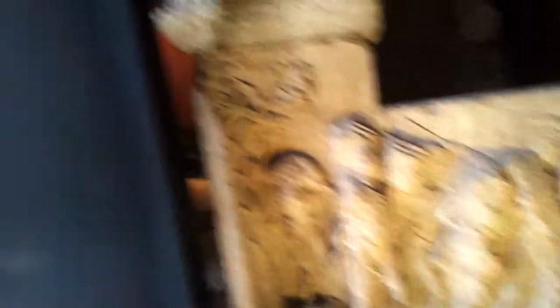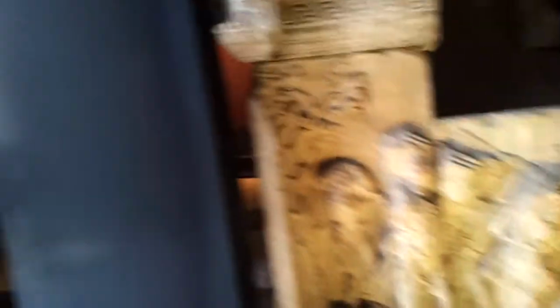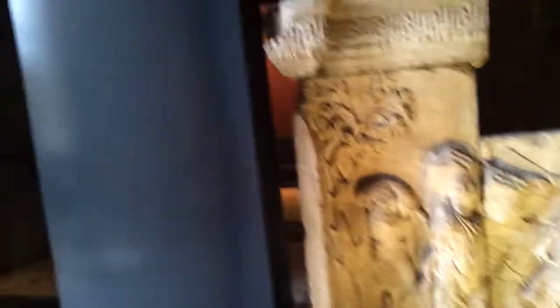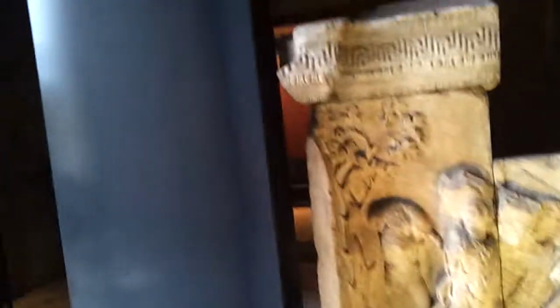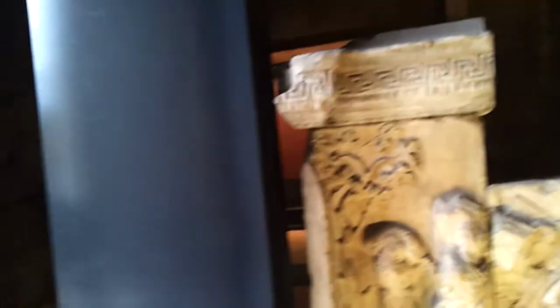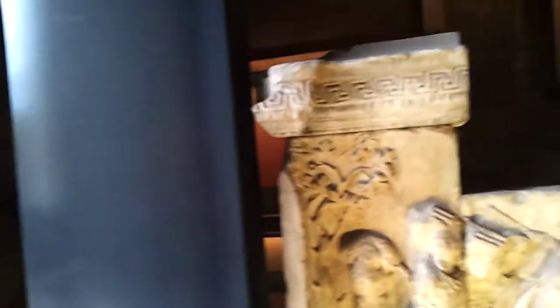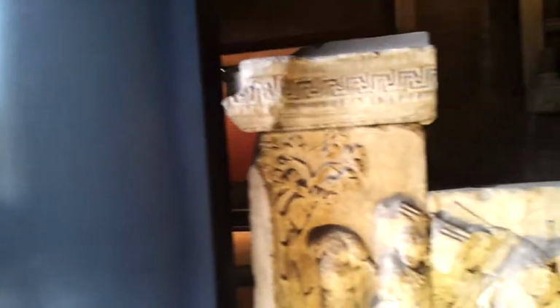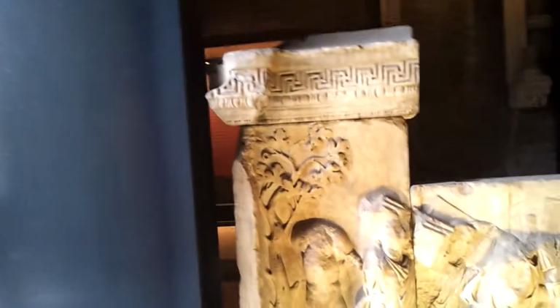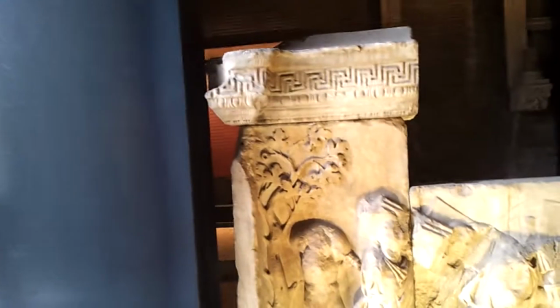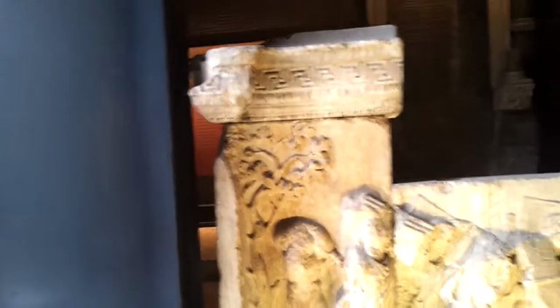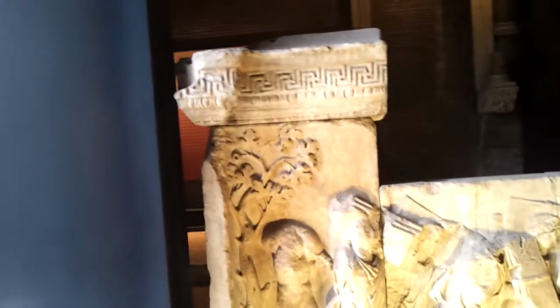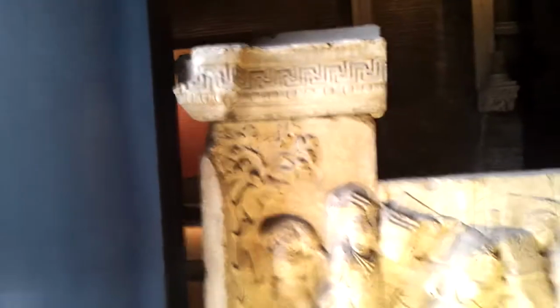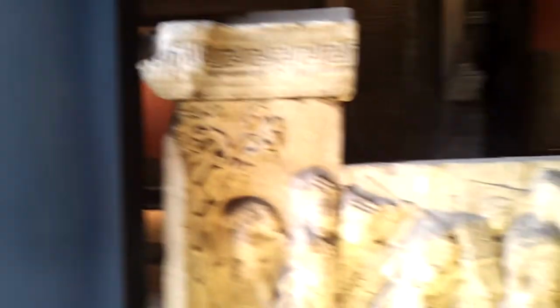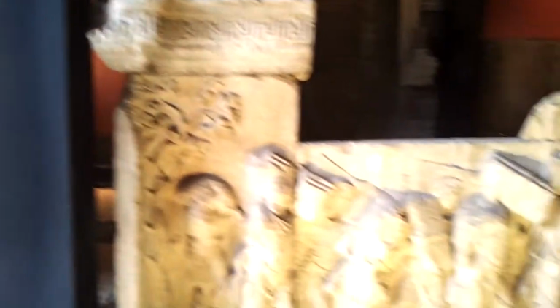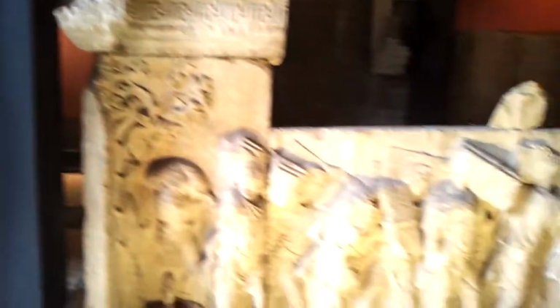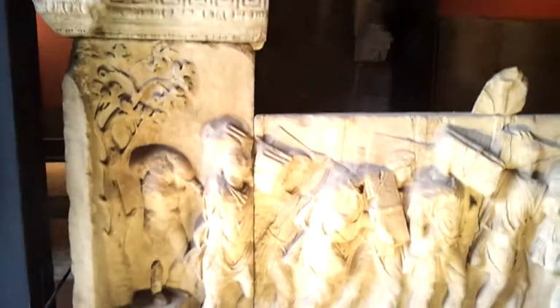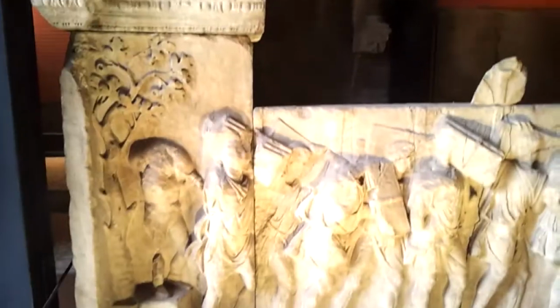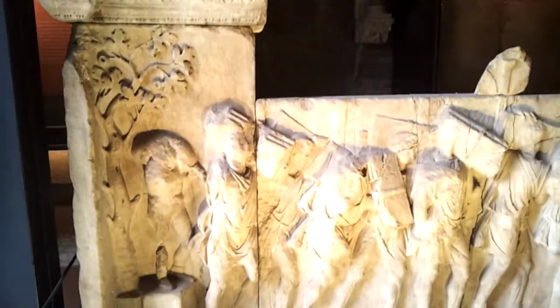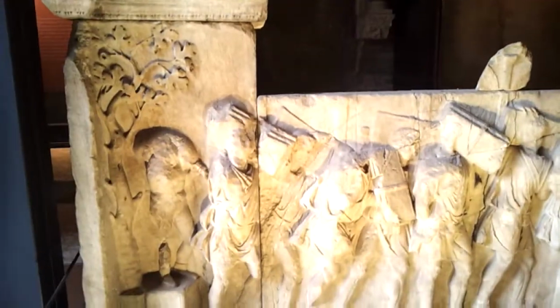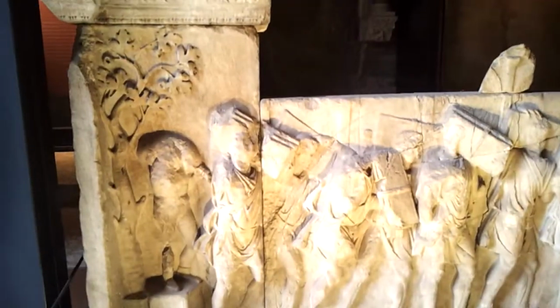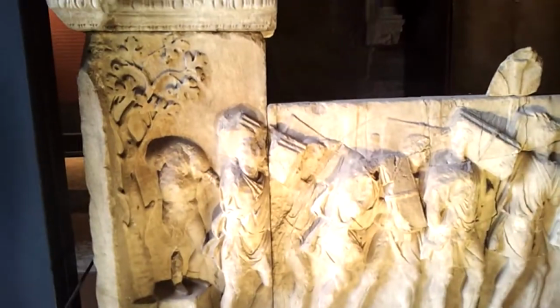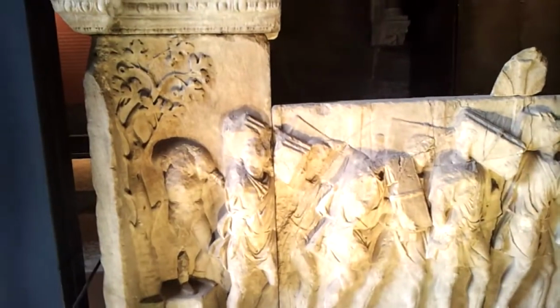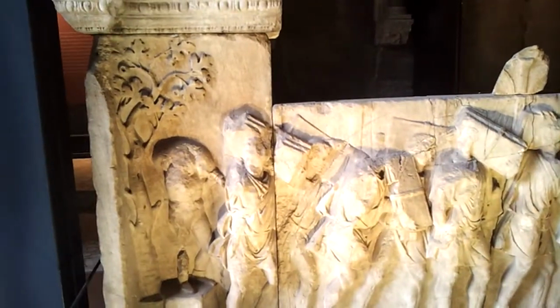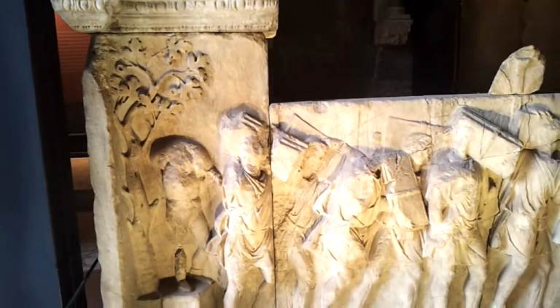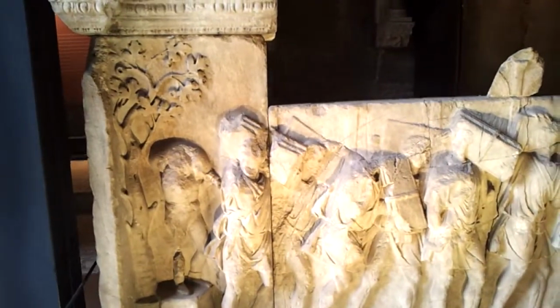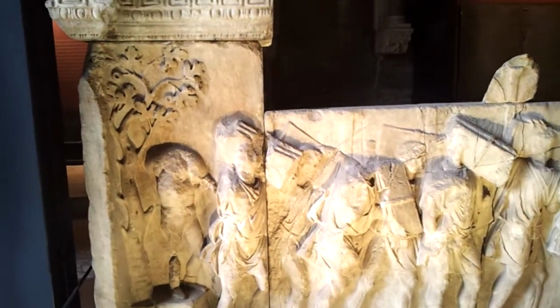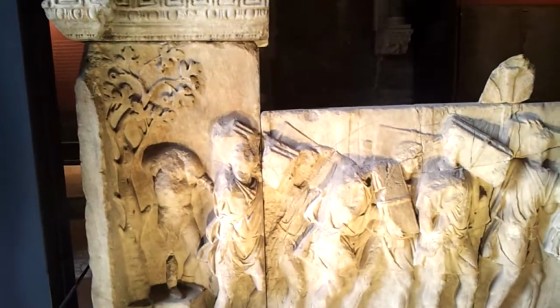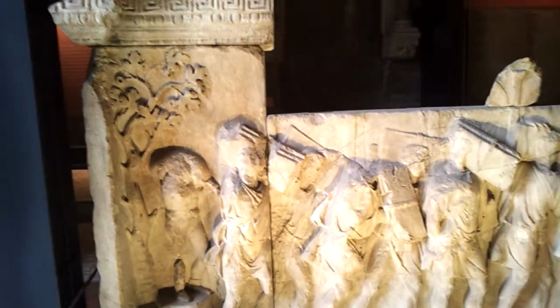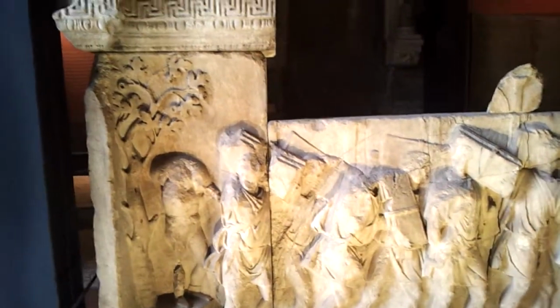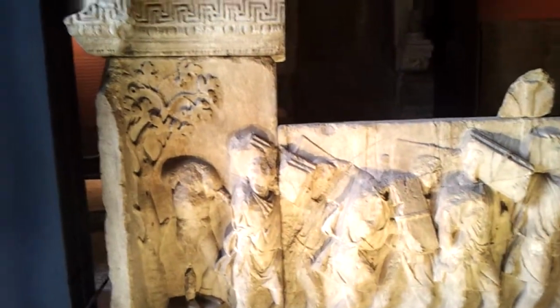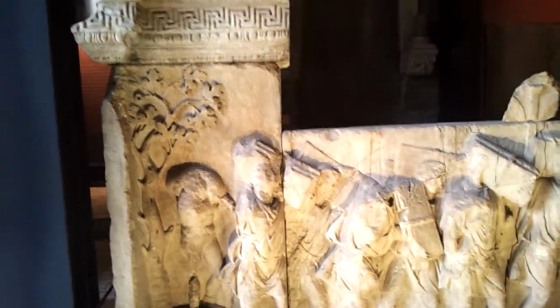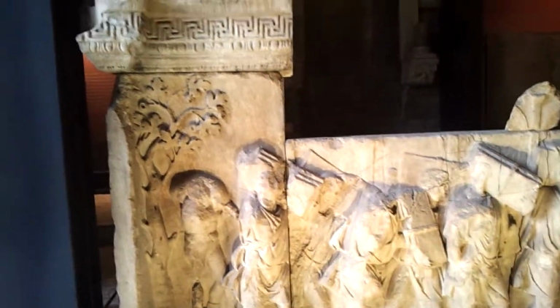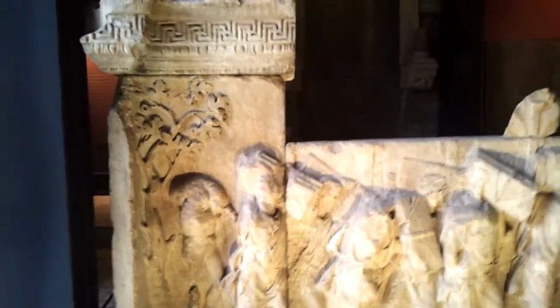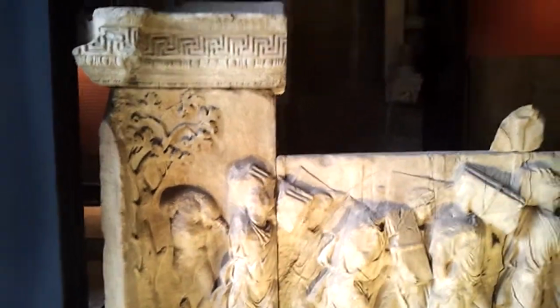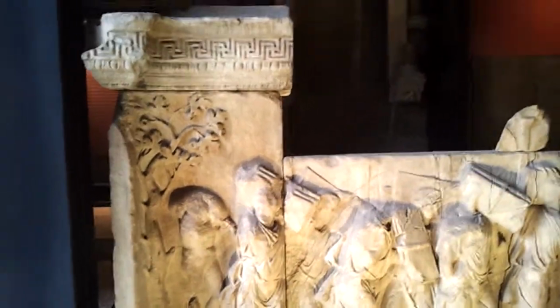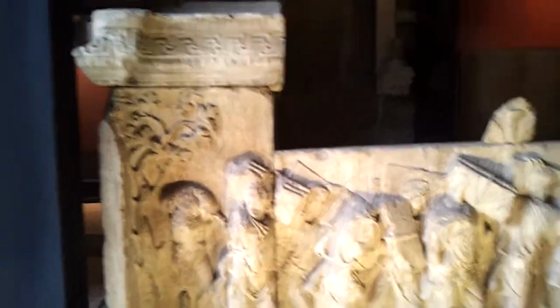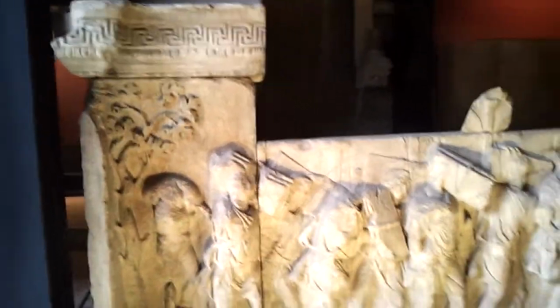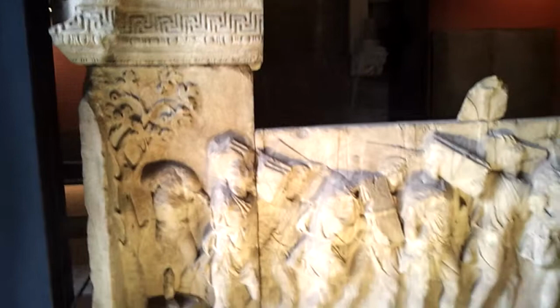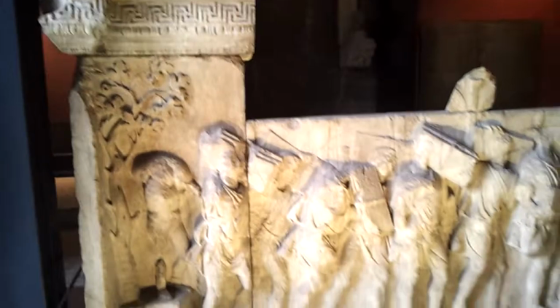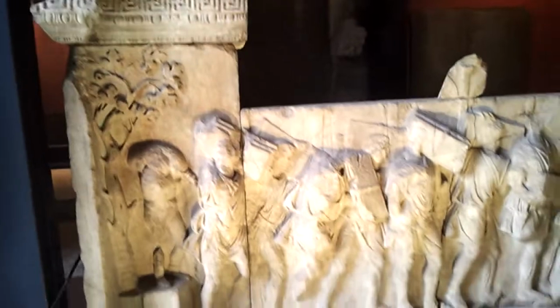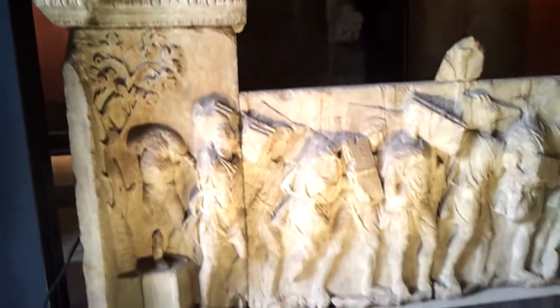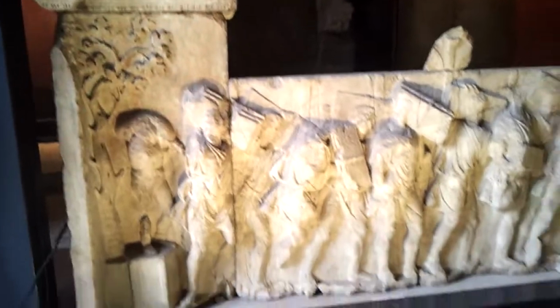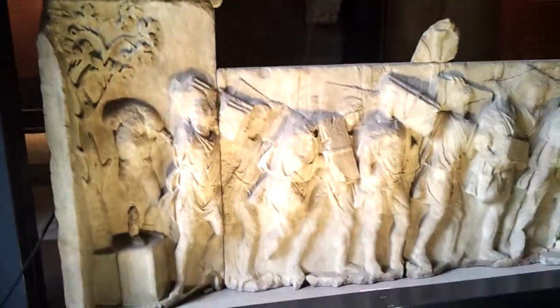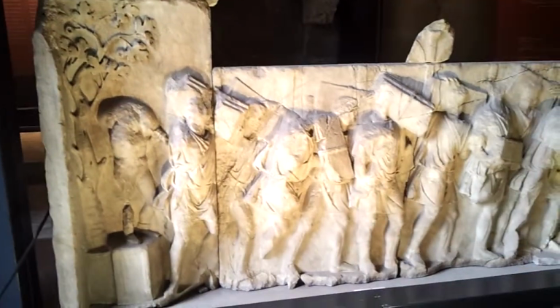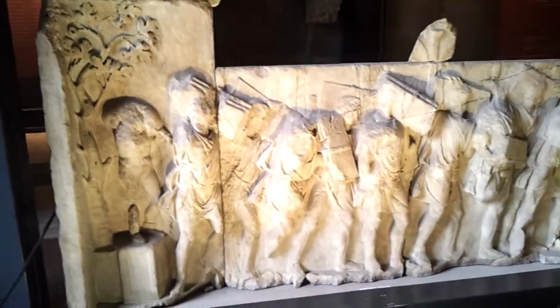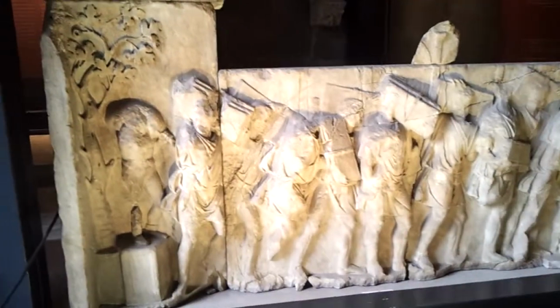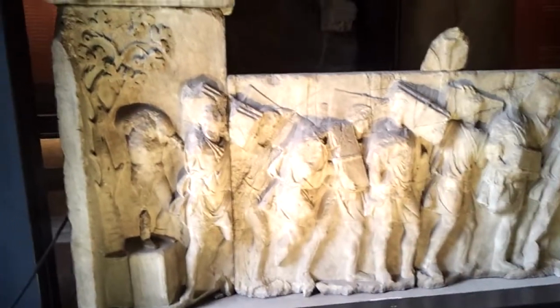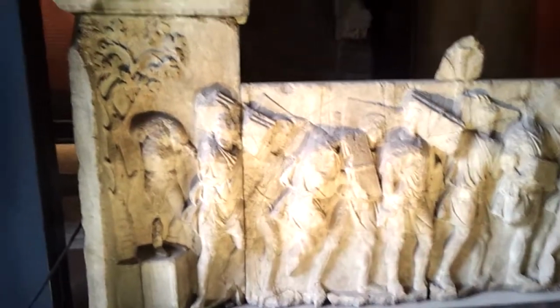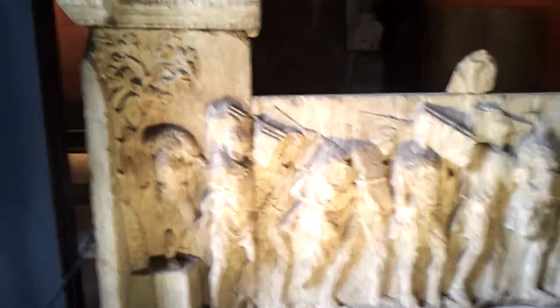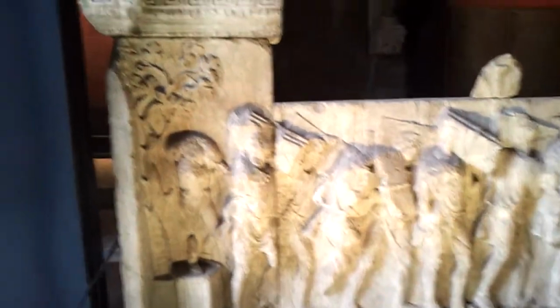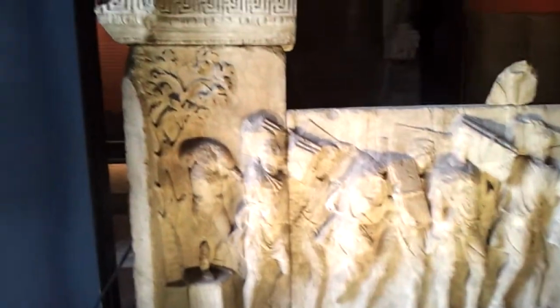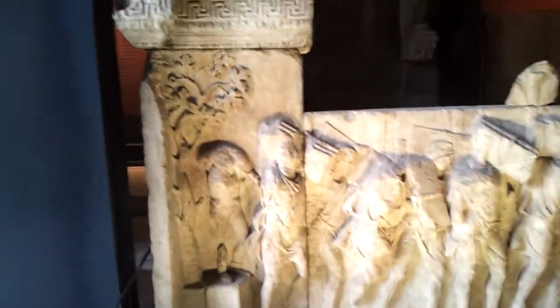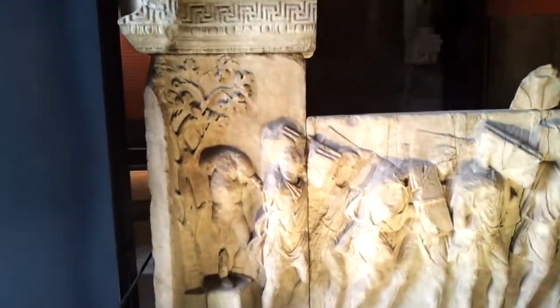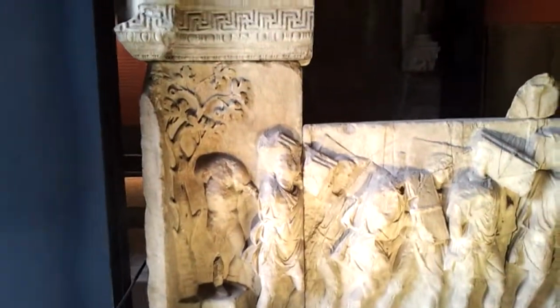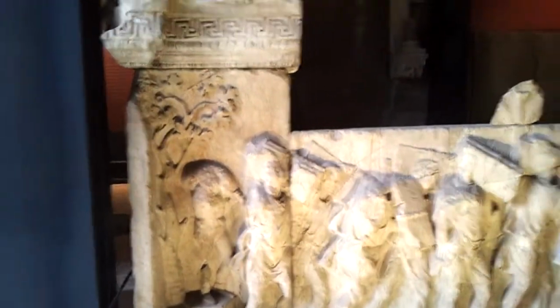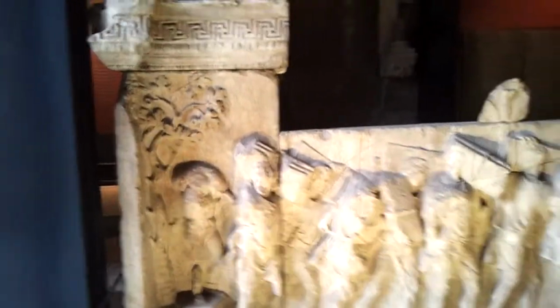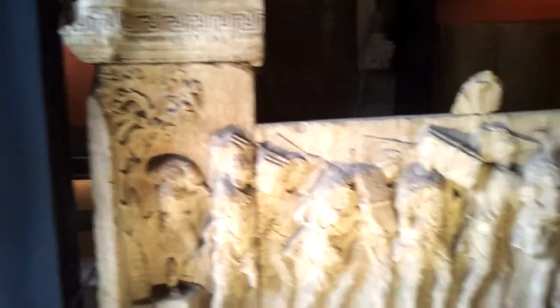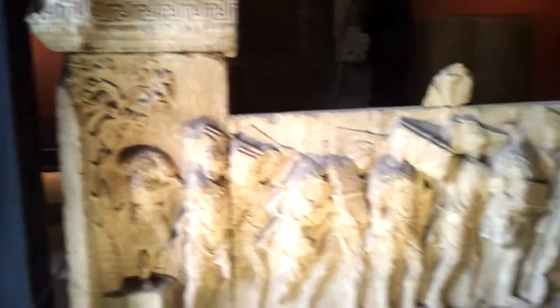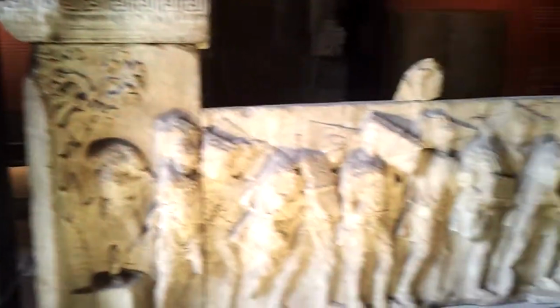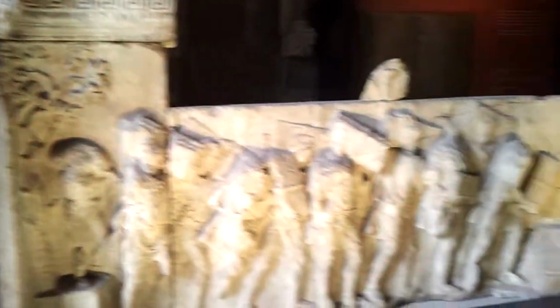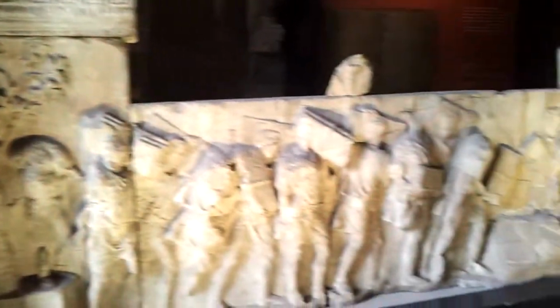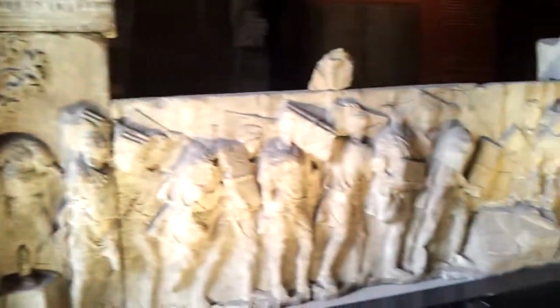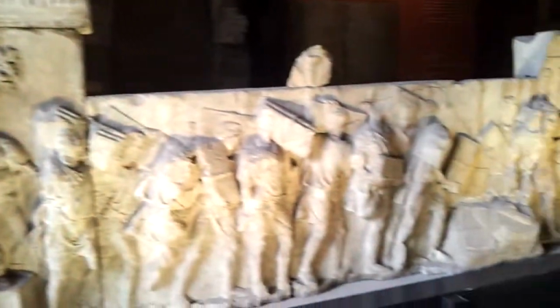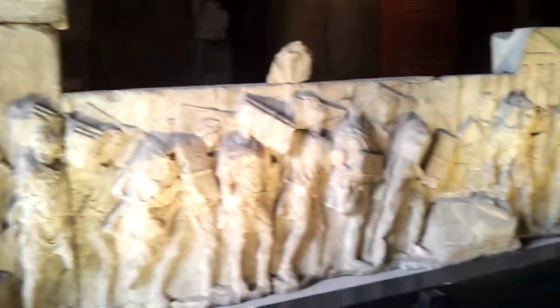I'm inside a museum here. I know I said I wouldn't take any more videos for a while, but this has to be shown.